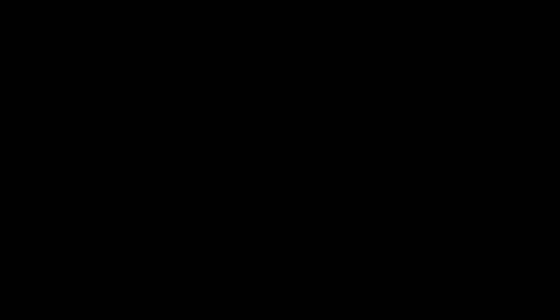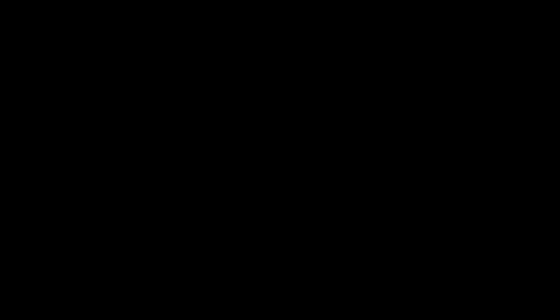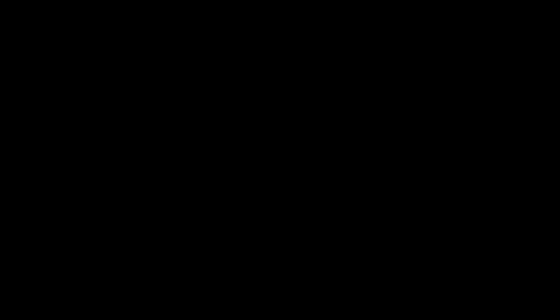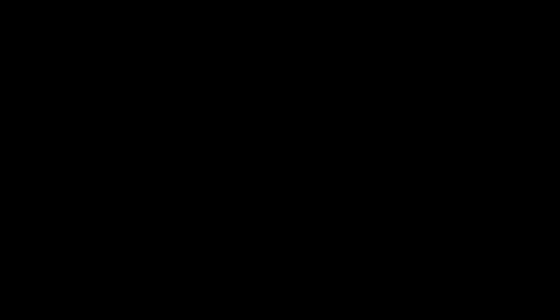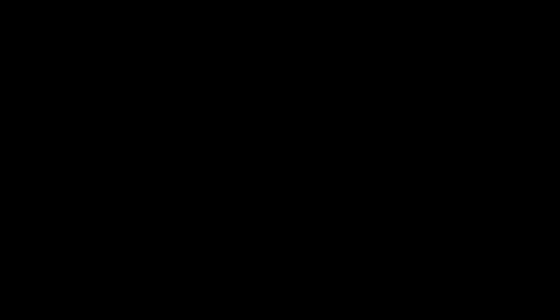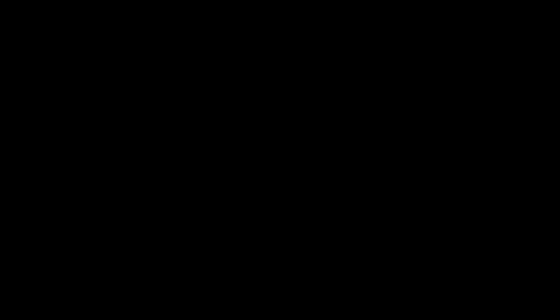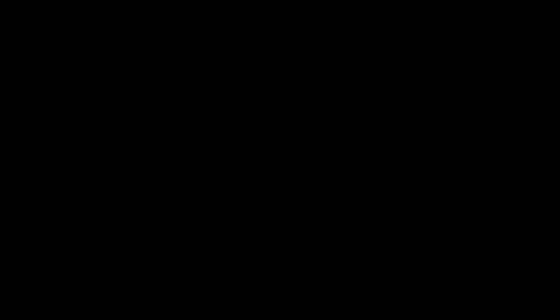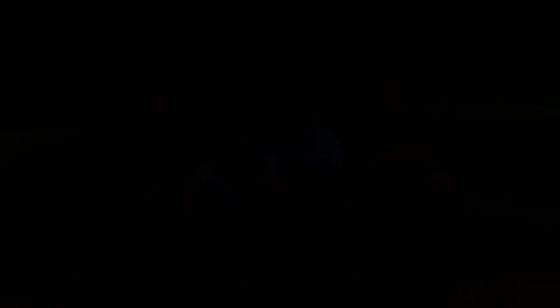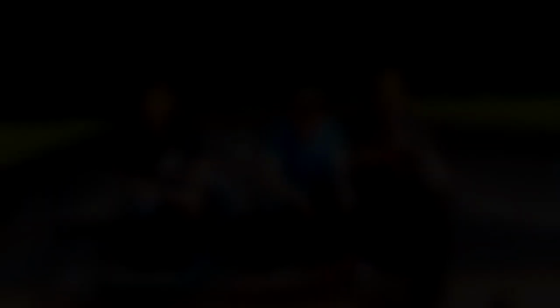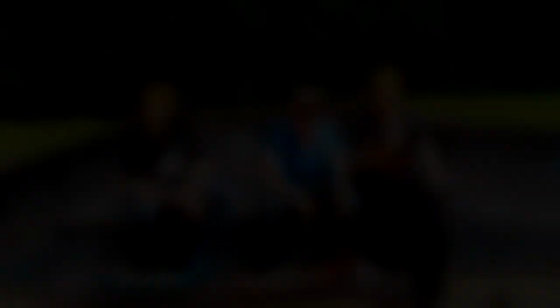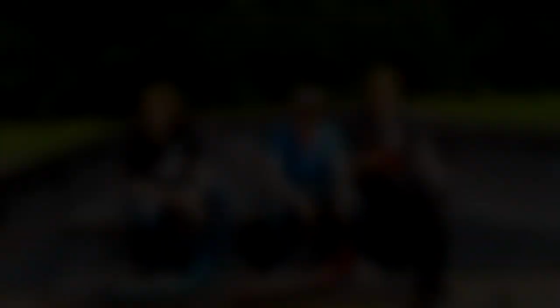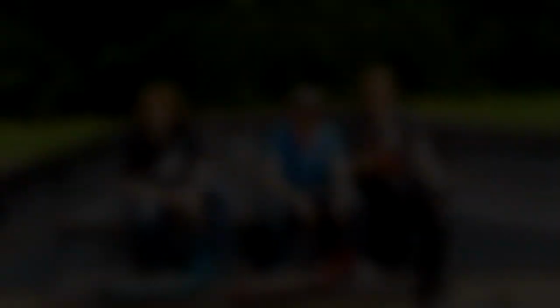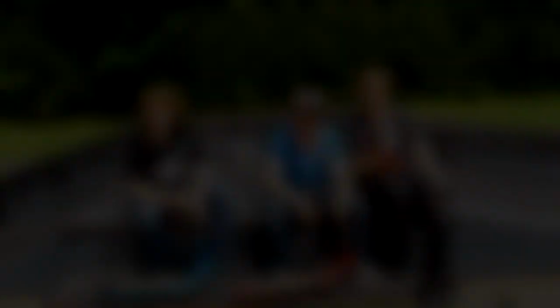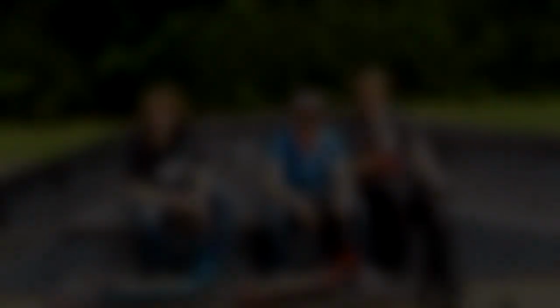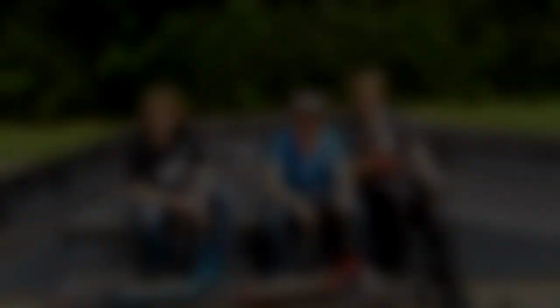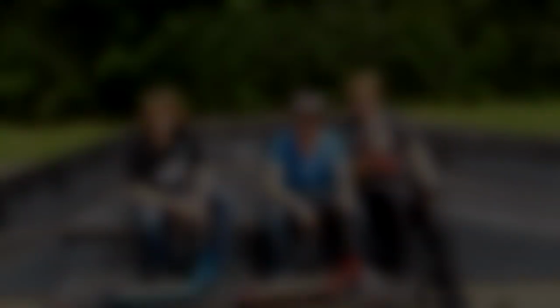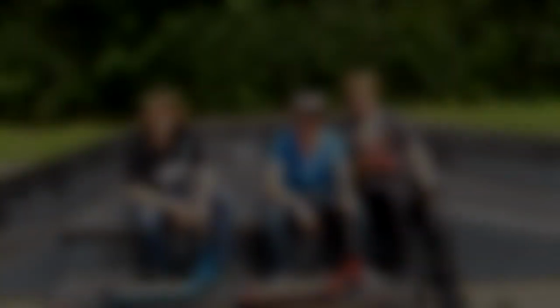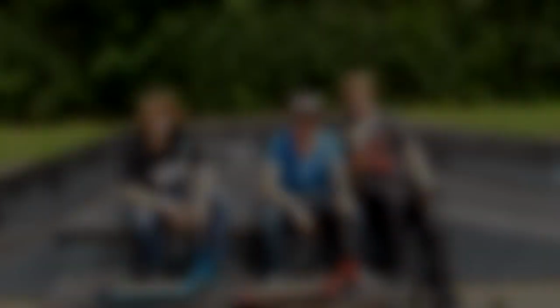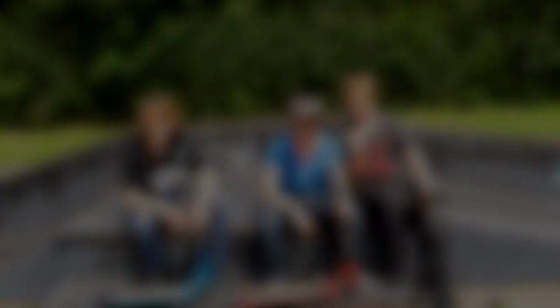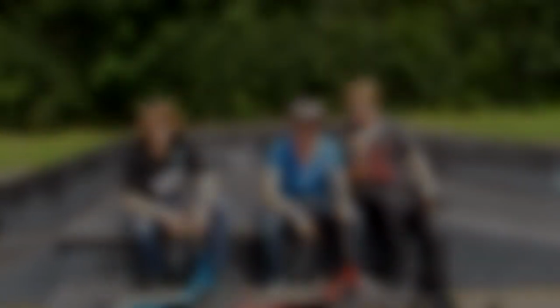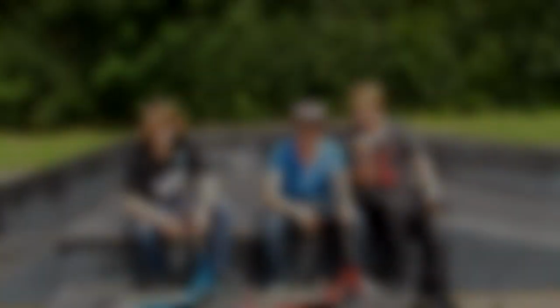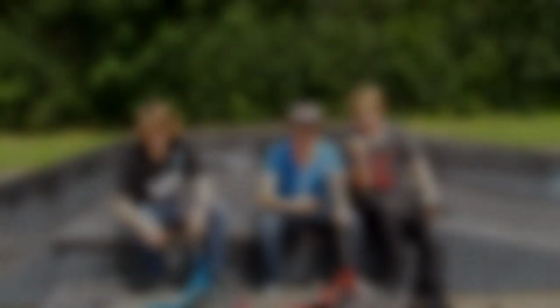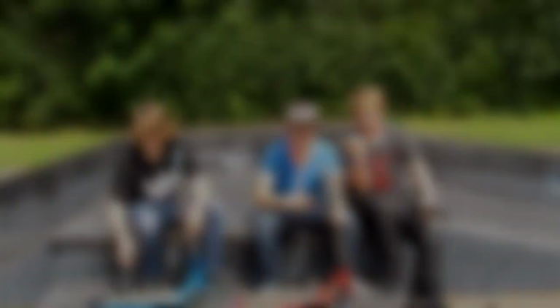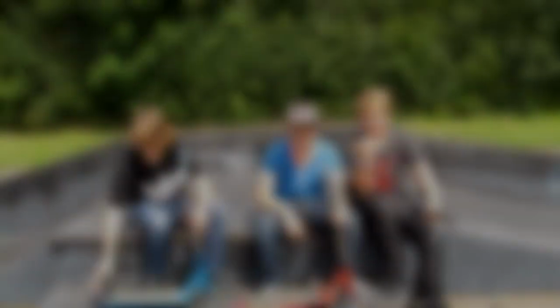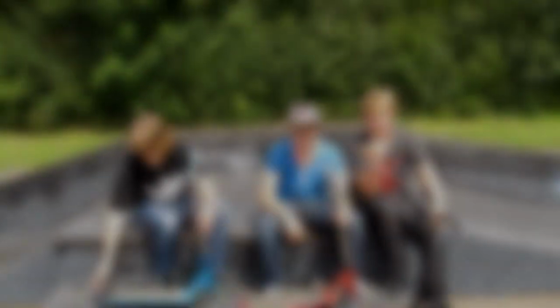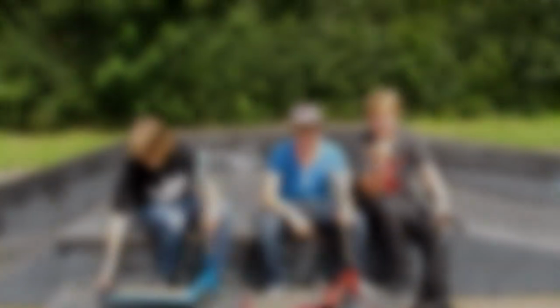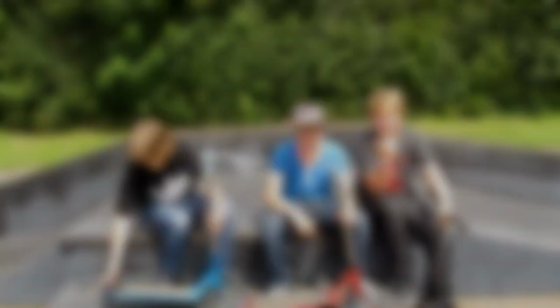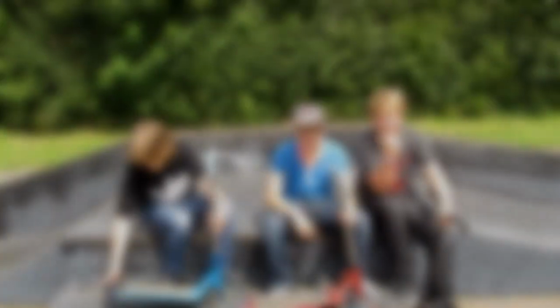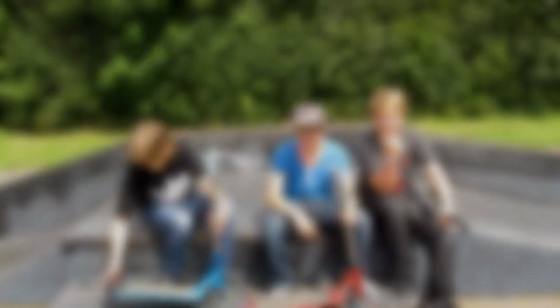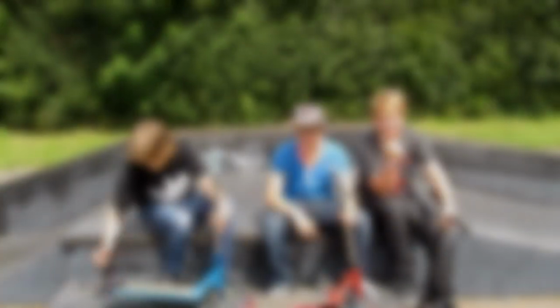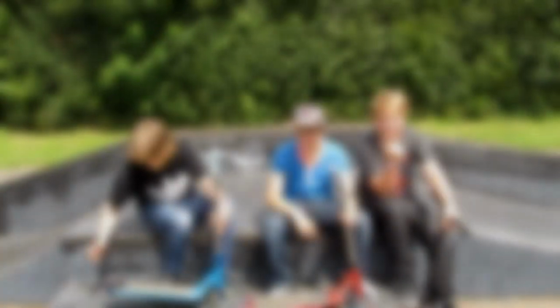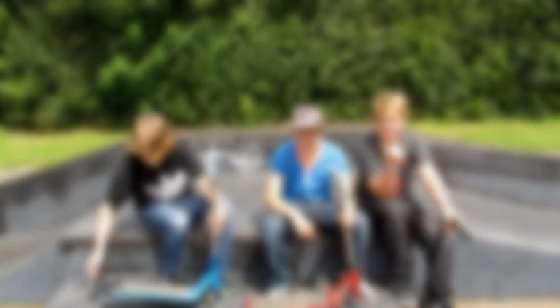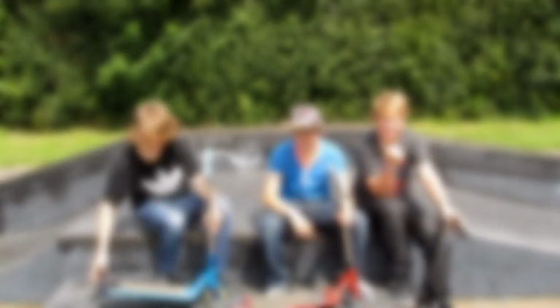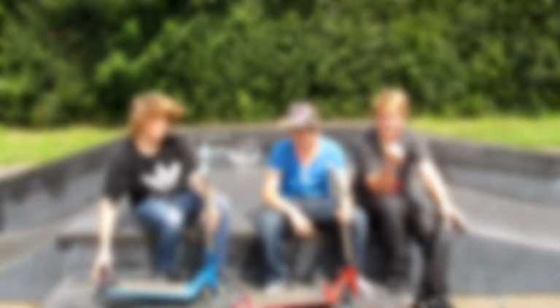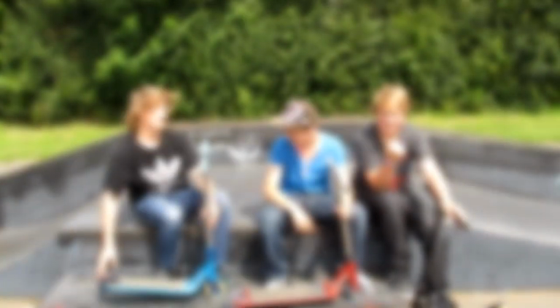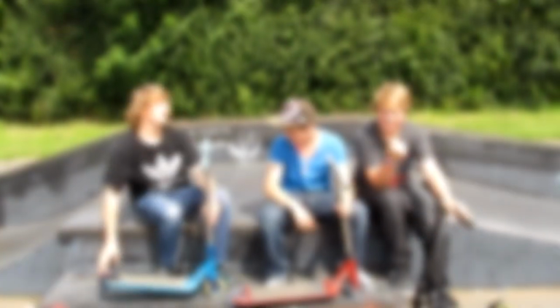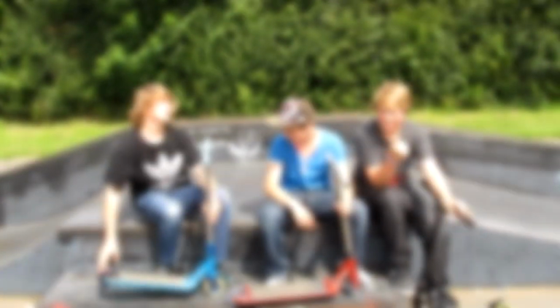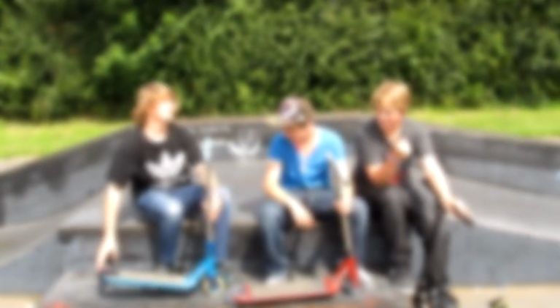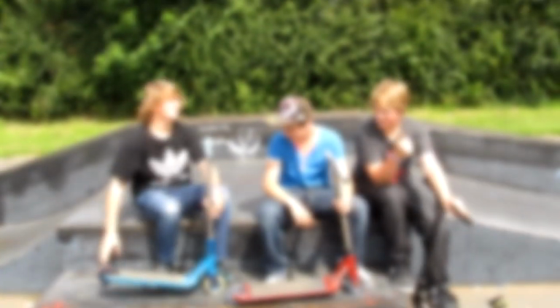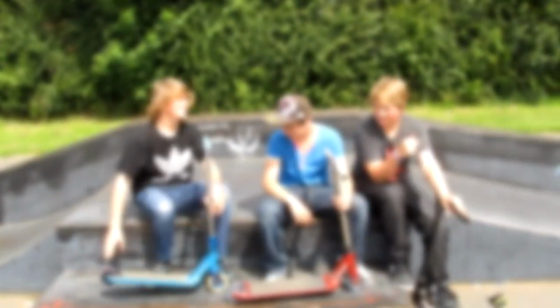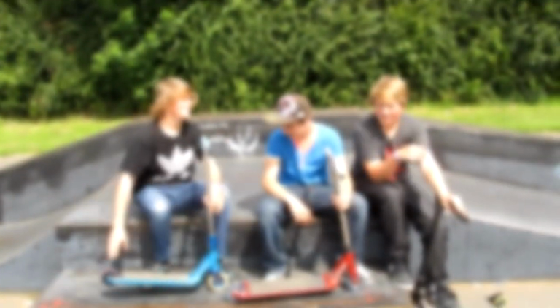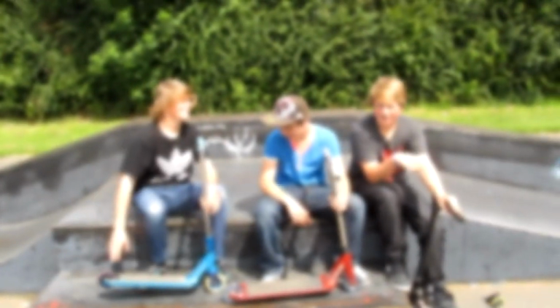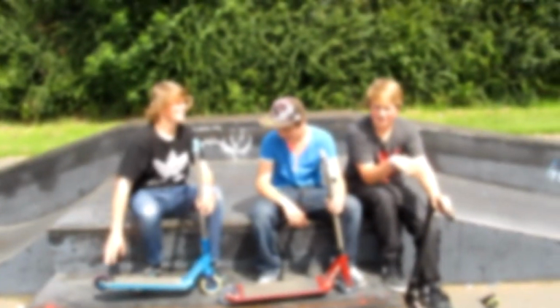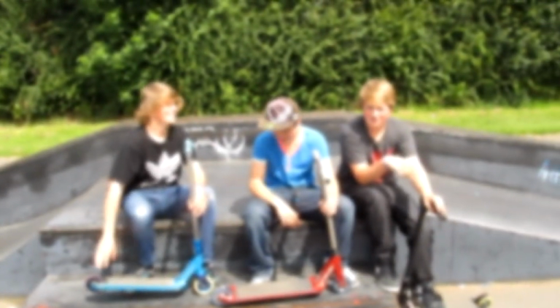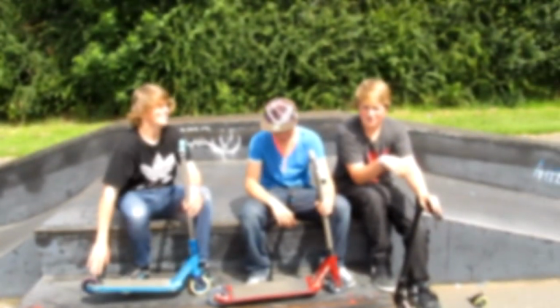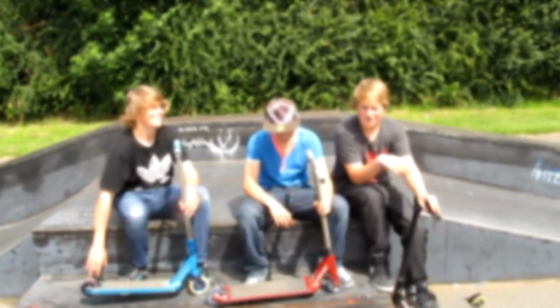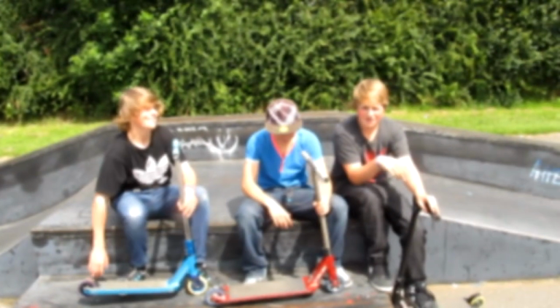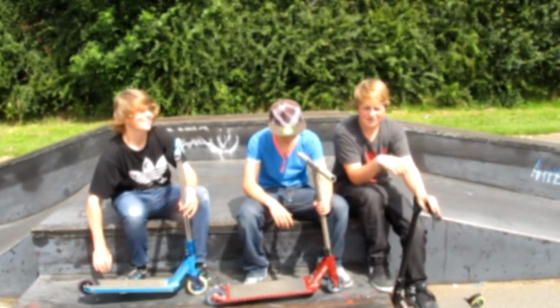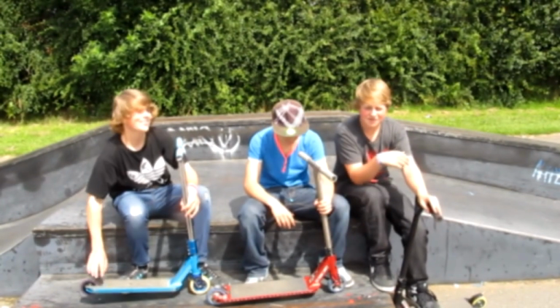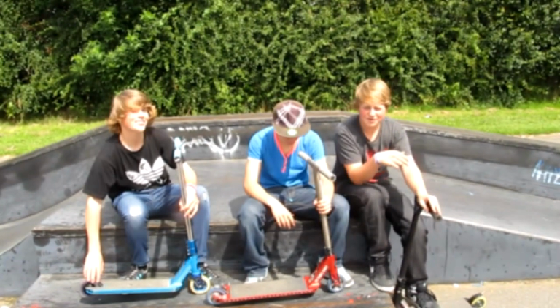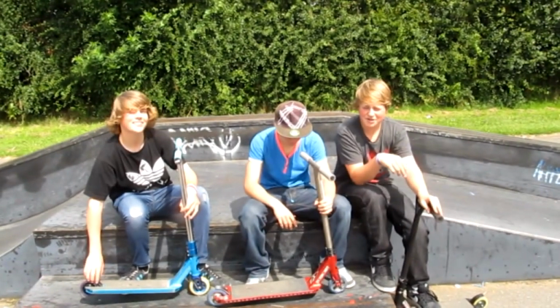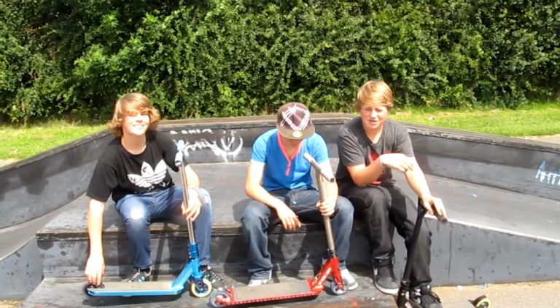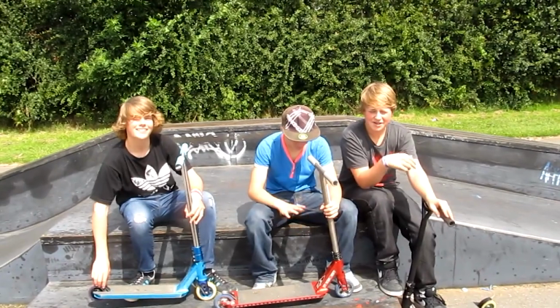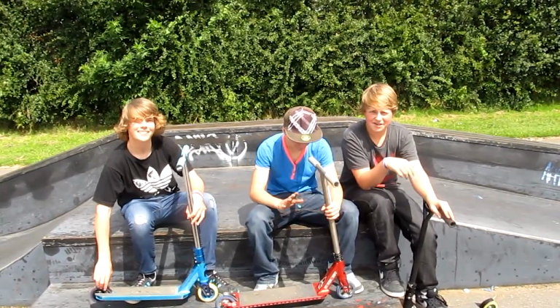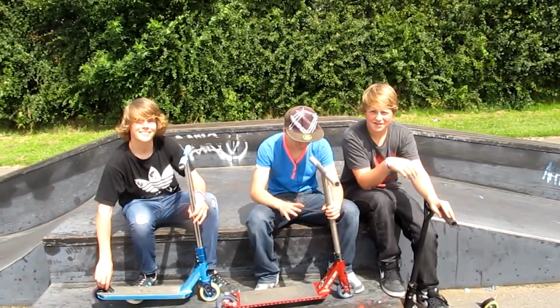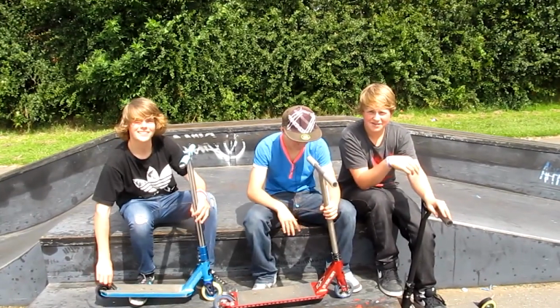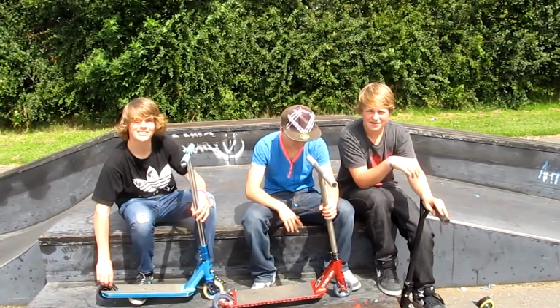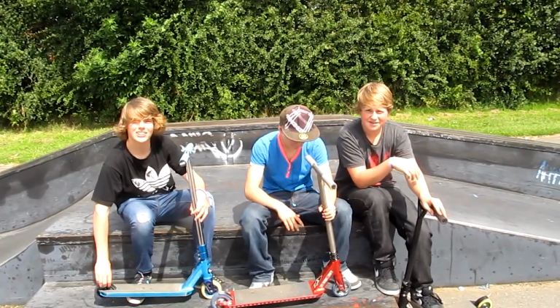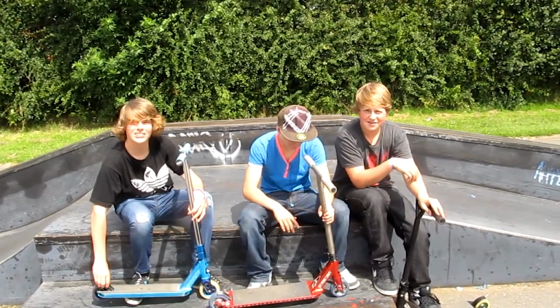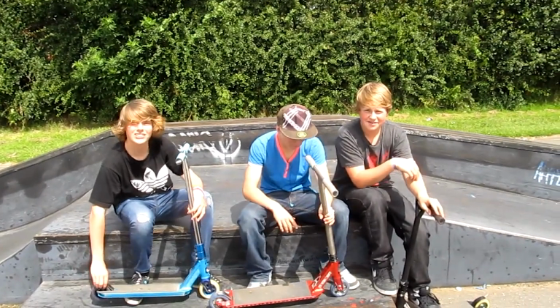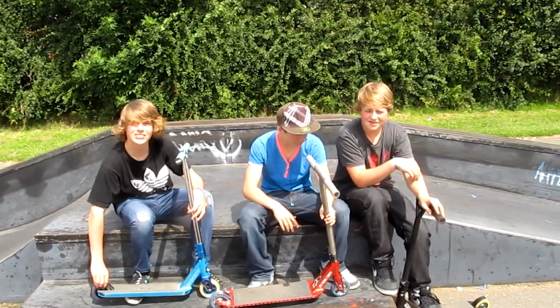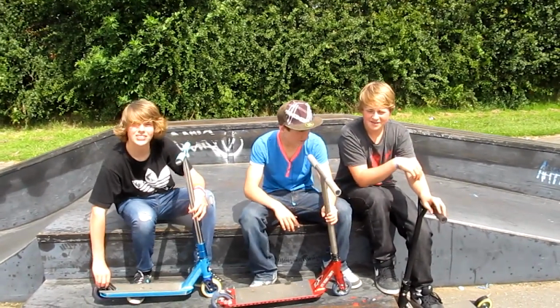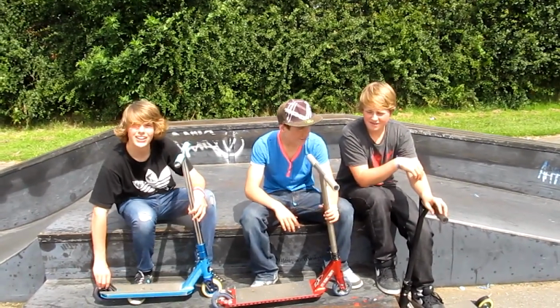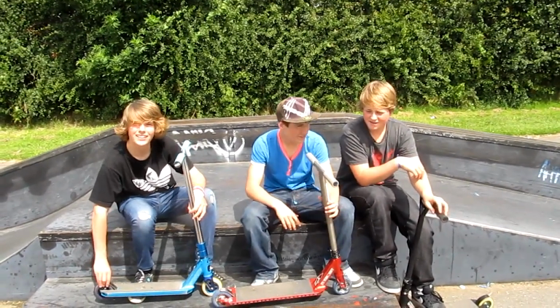What the fuck are you doing? I'm Charlie. It's Alfie. I'm Alfie. This is our scooter check.